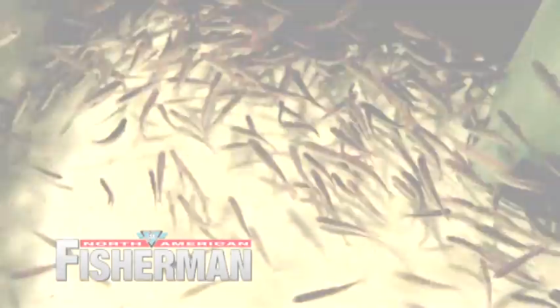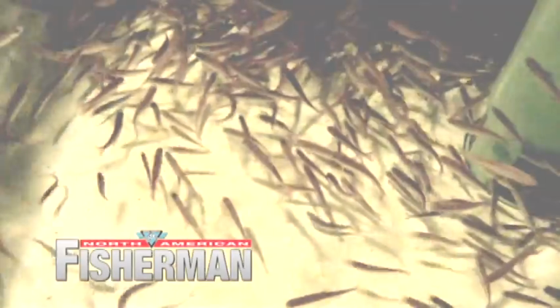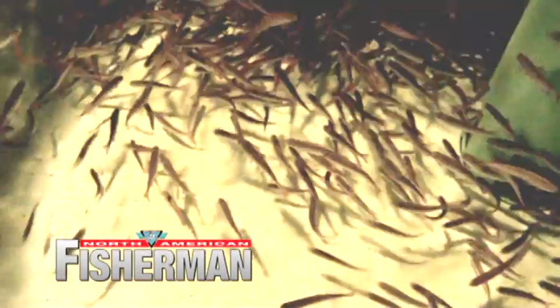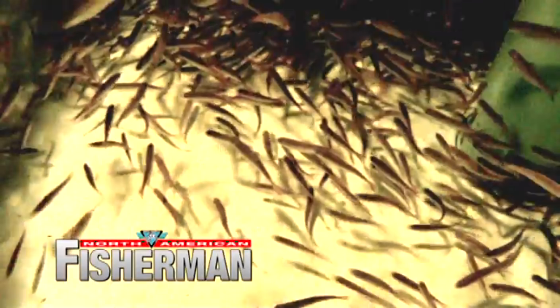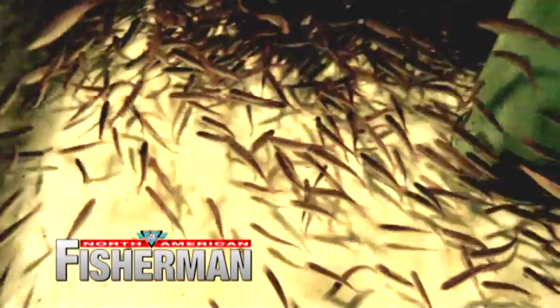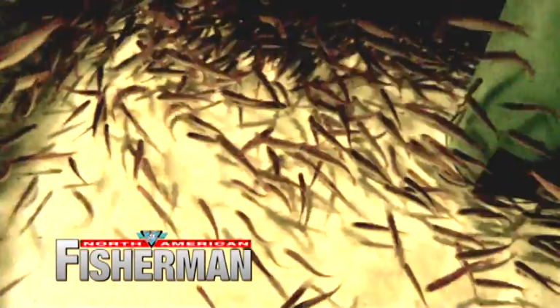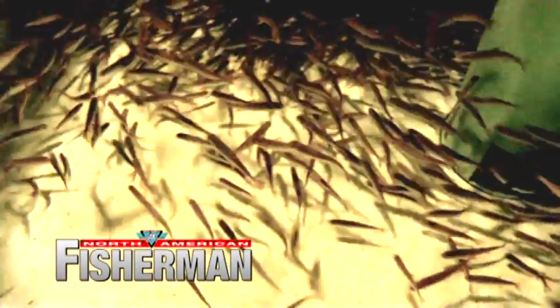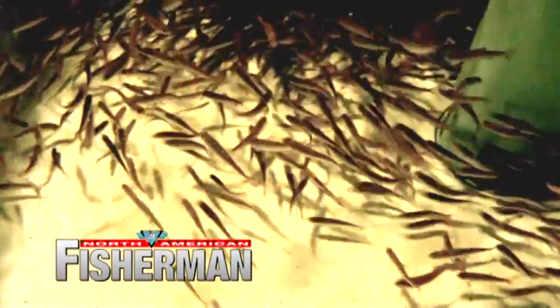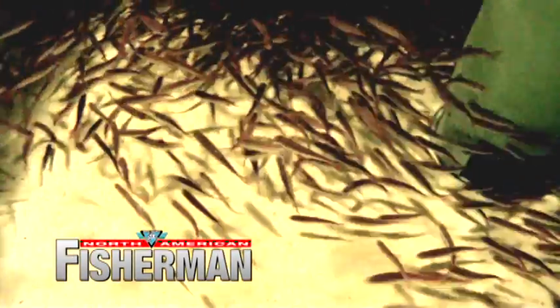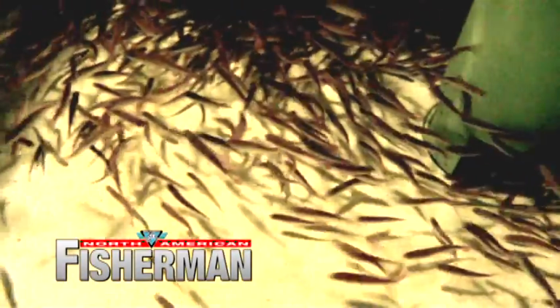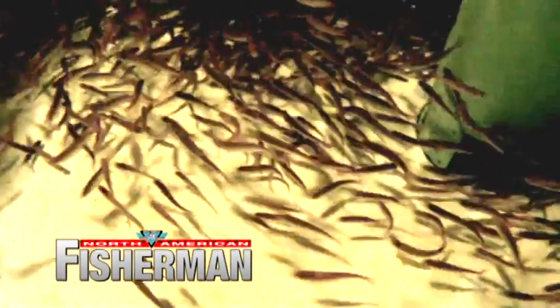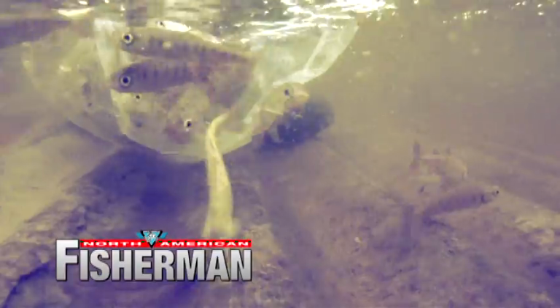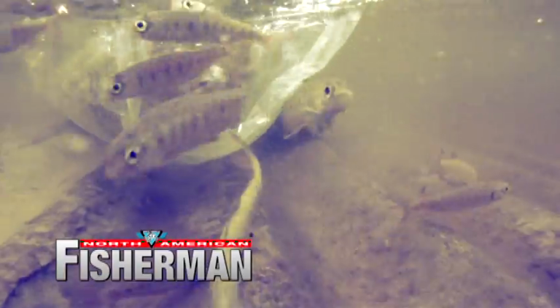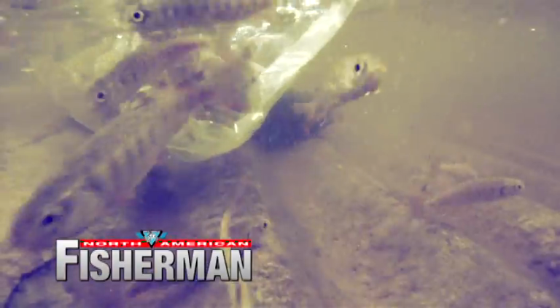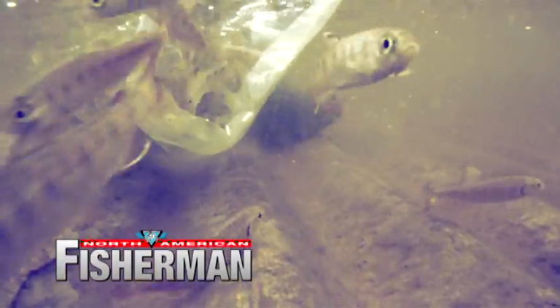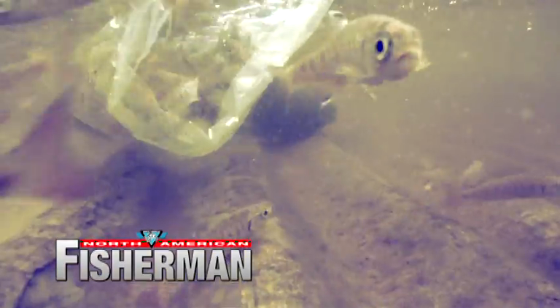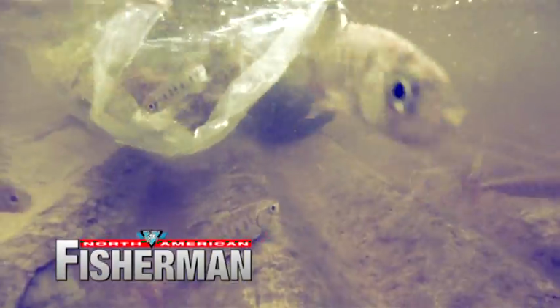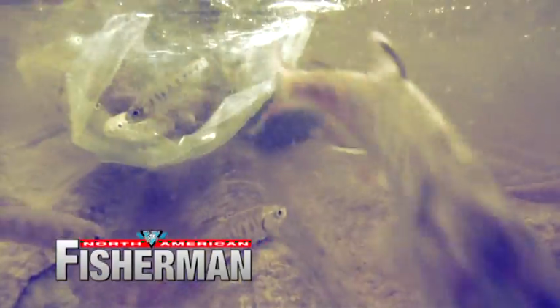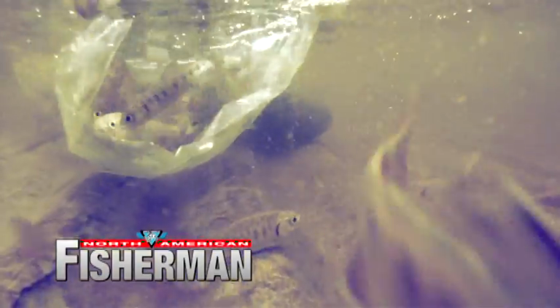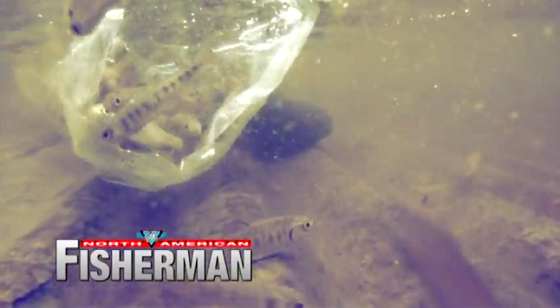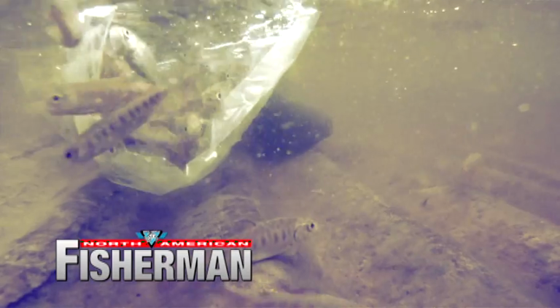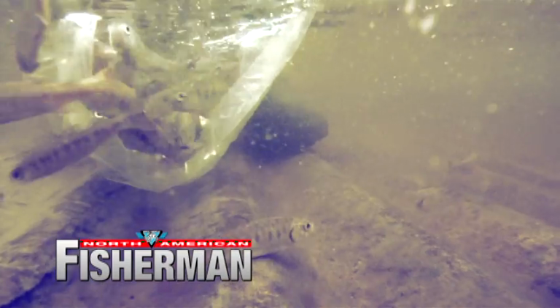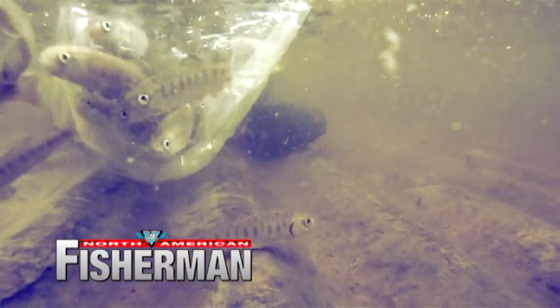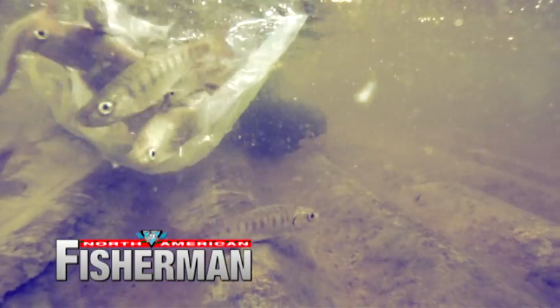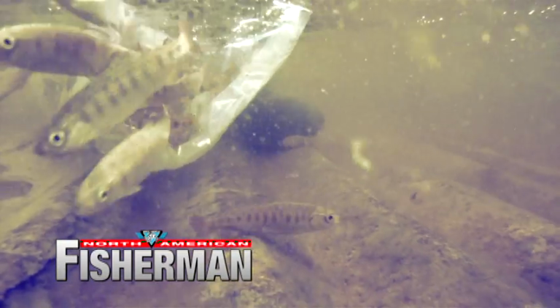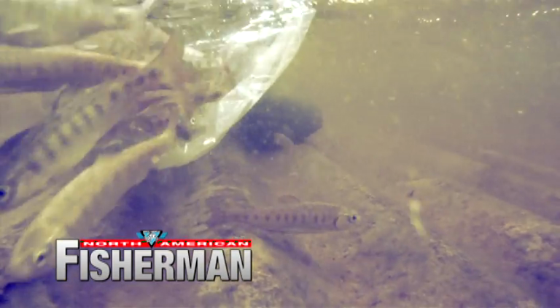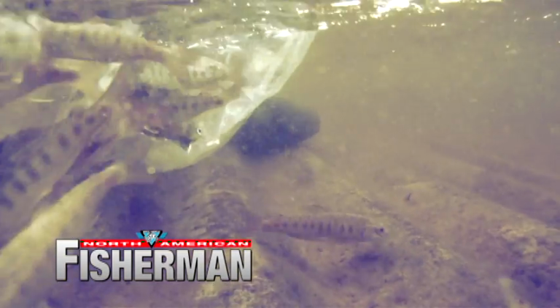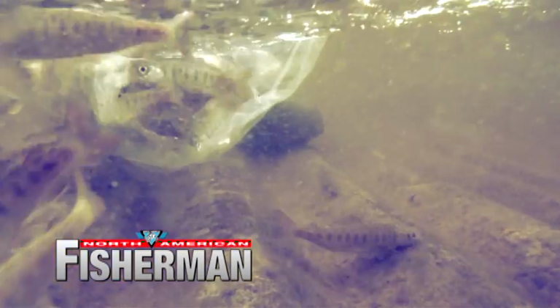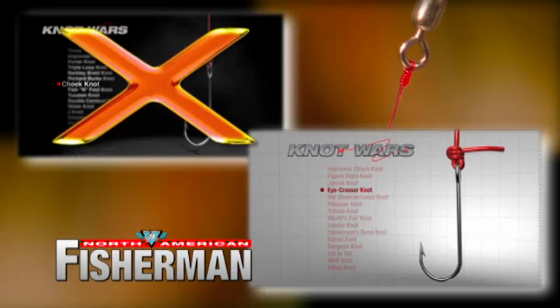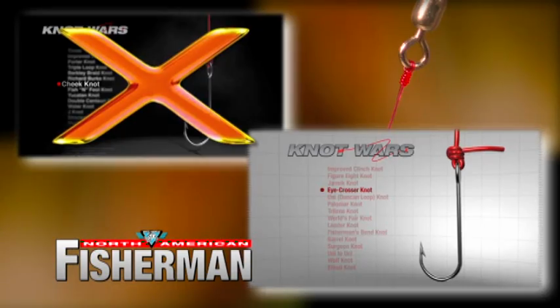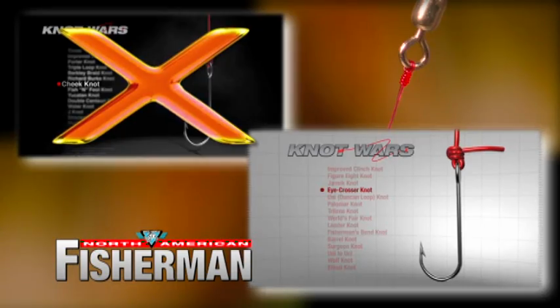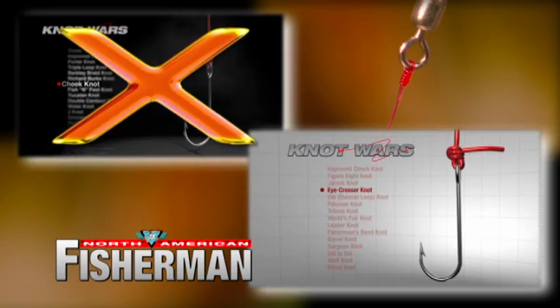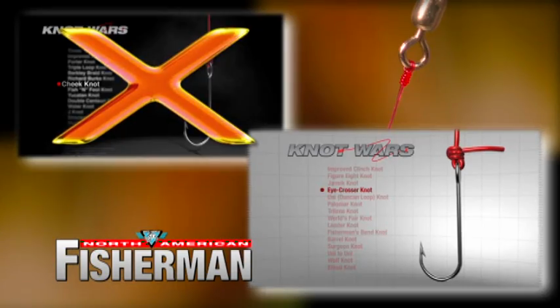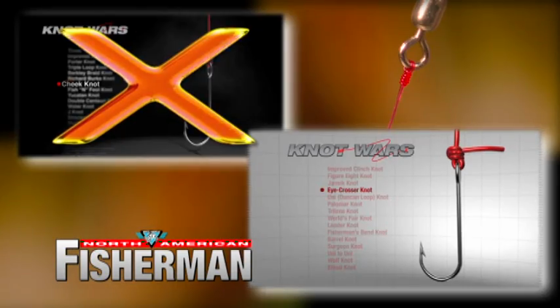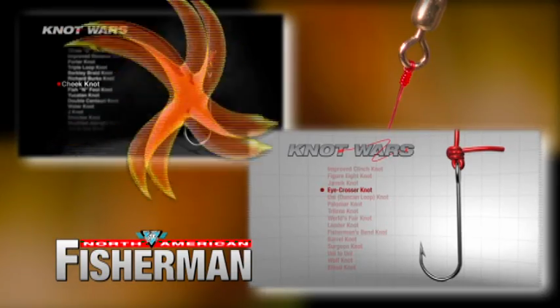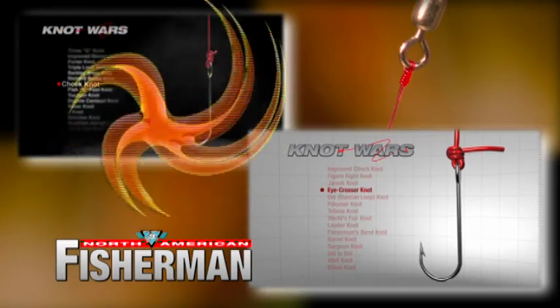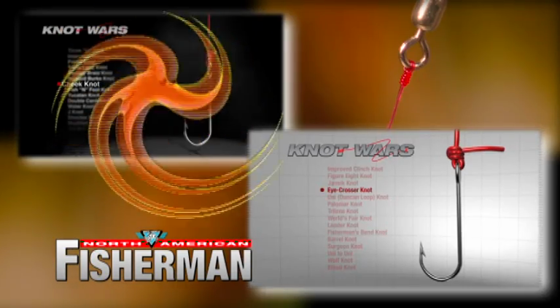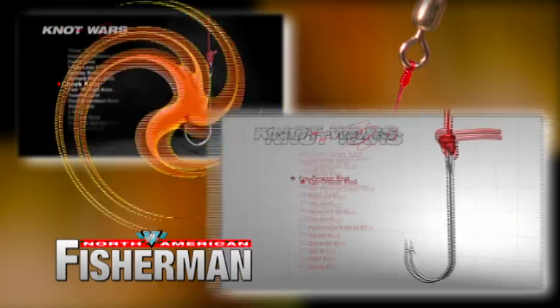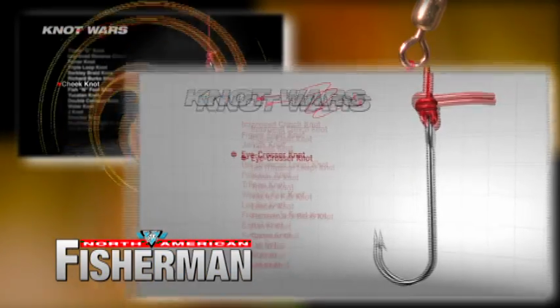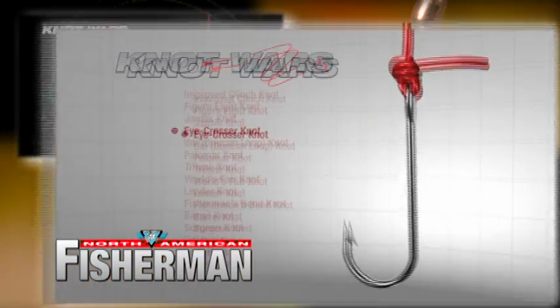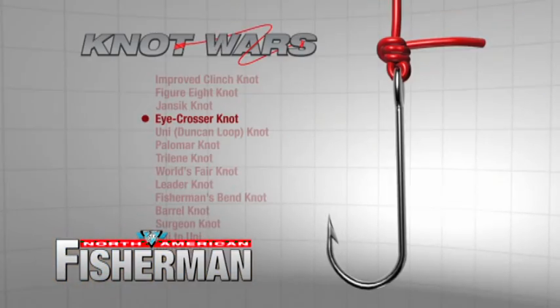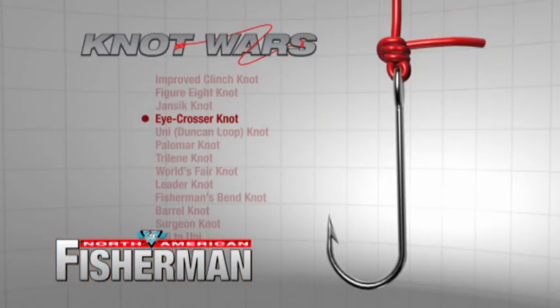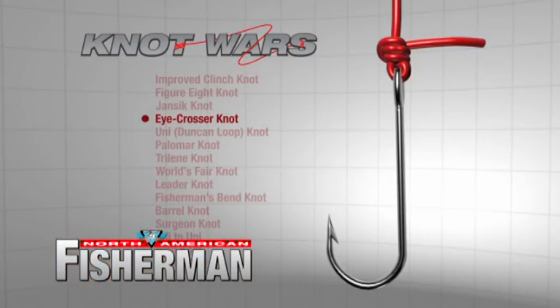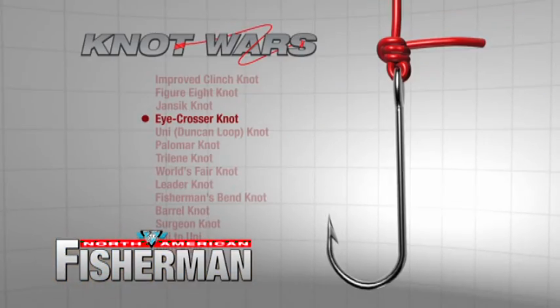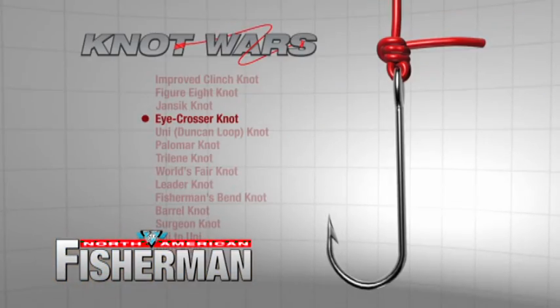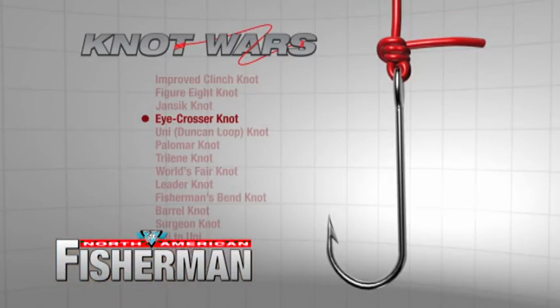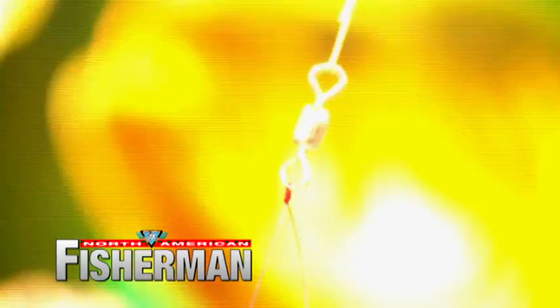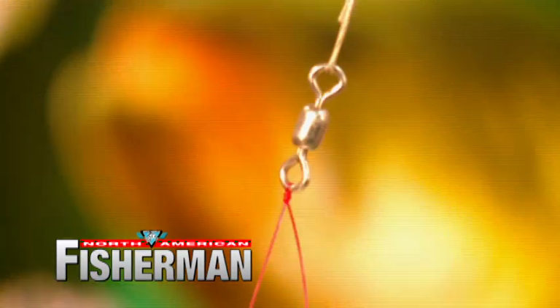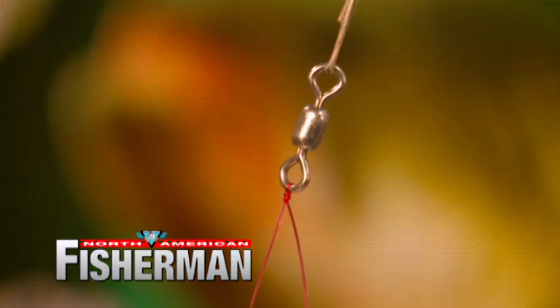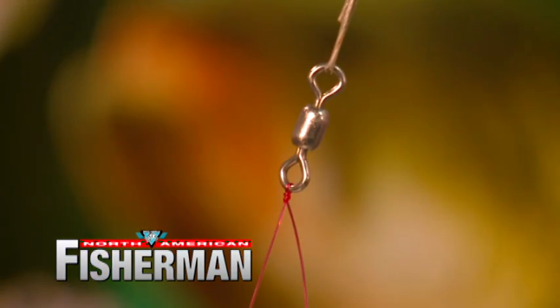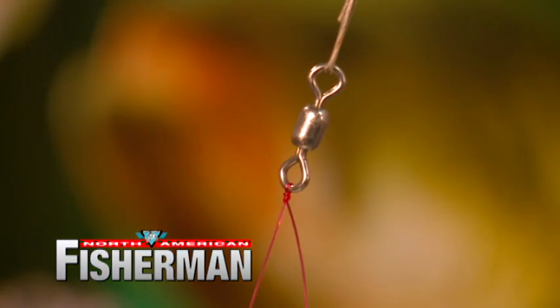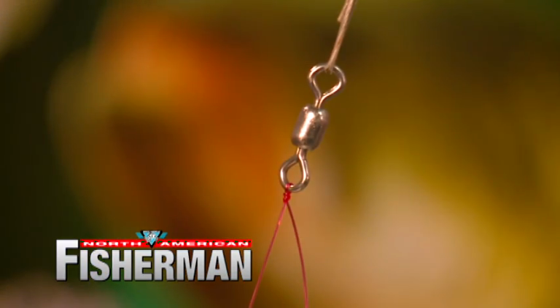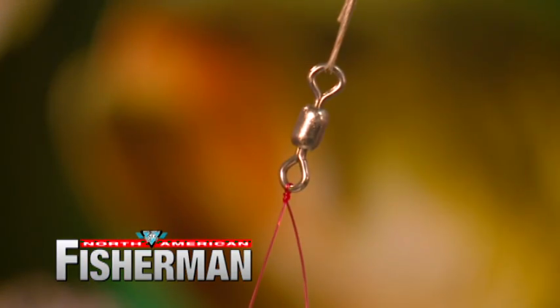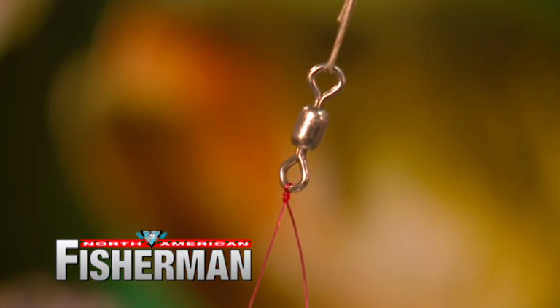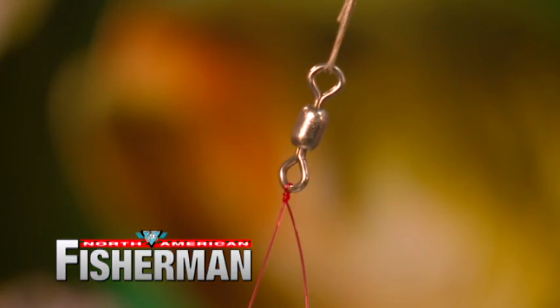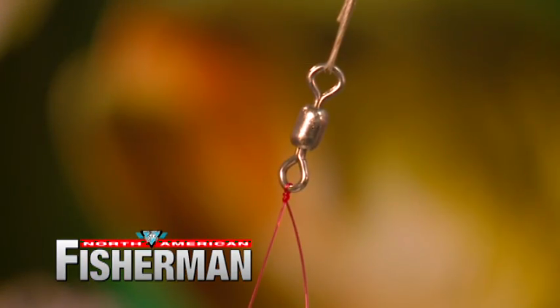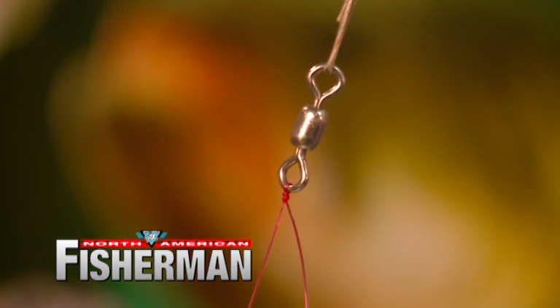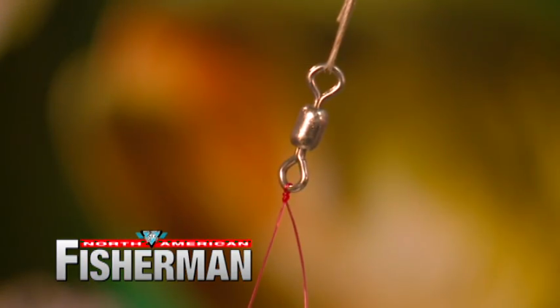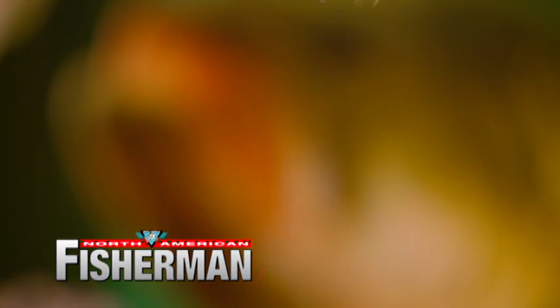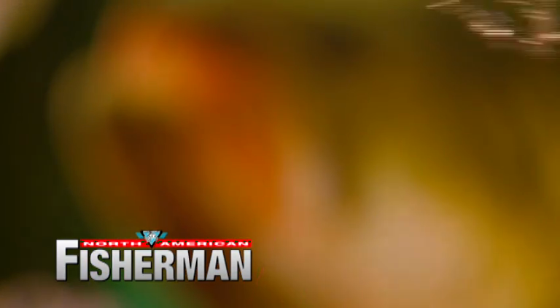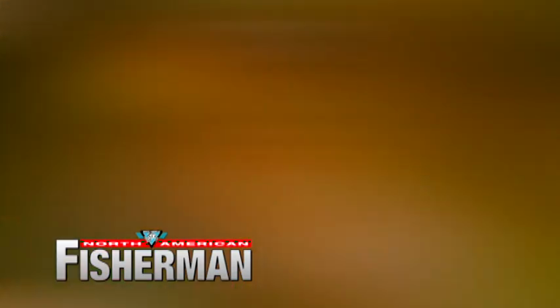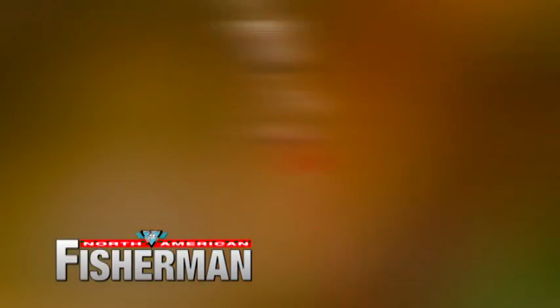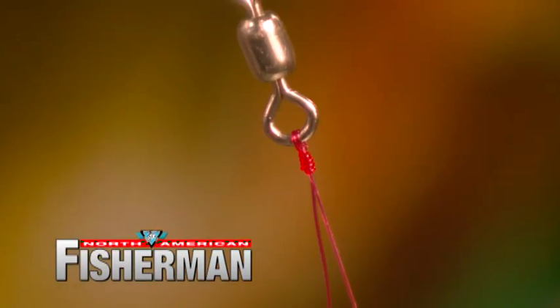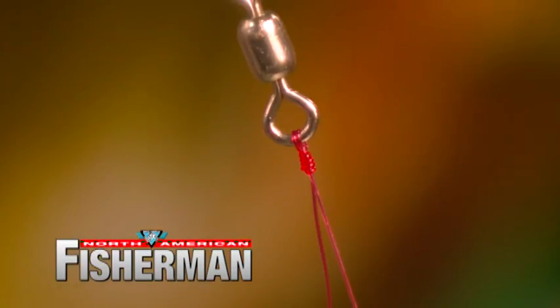Up next: salmon stocking and the latest battle in Knot Wars. You're watching North American Fisherman.